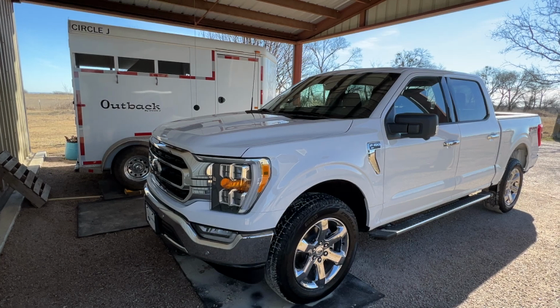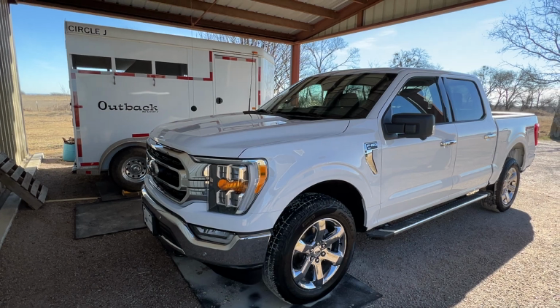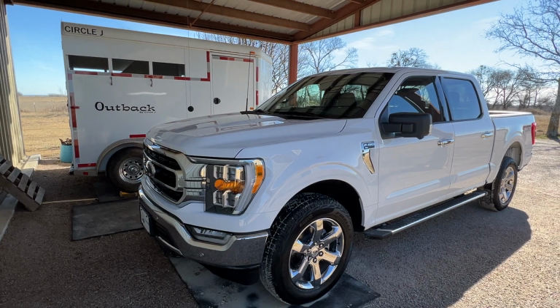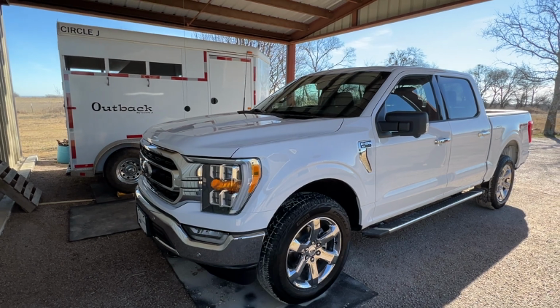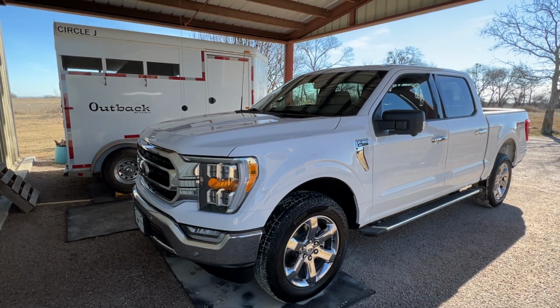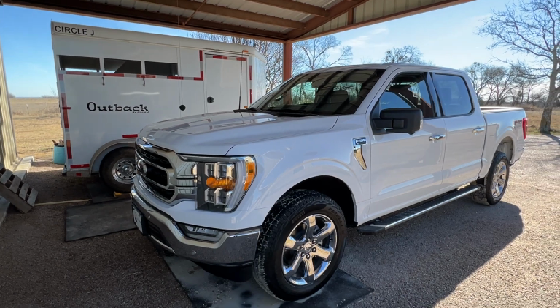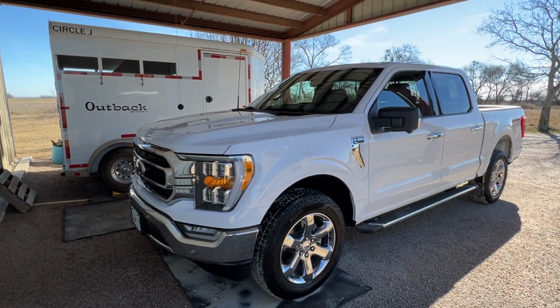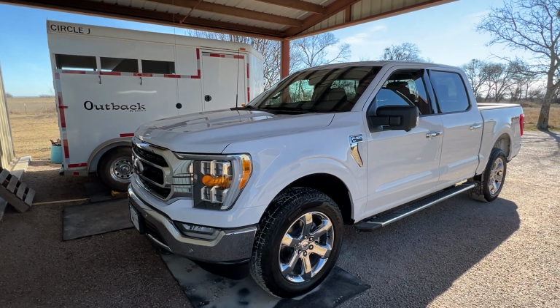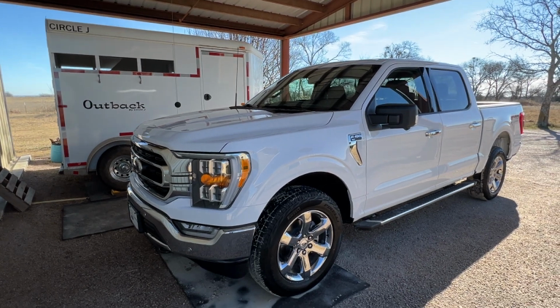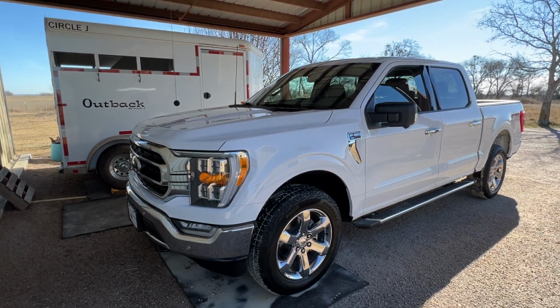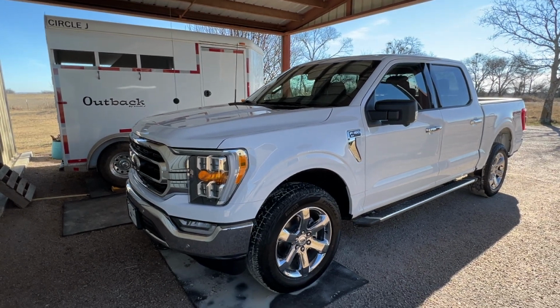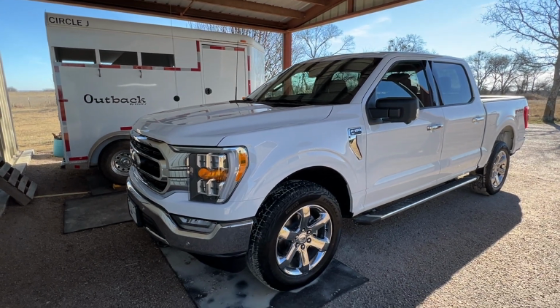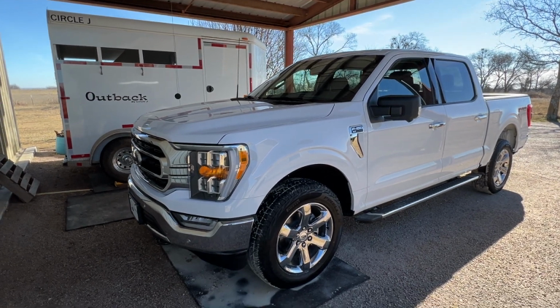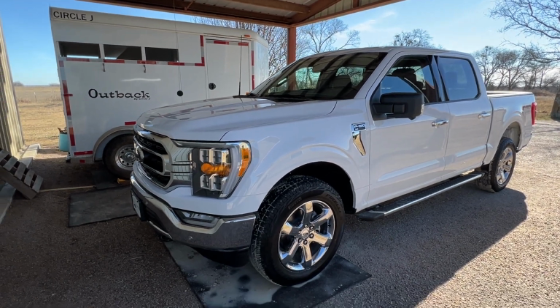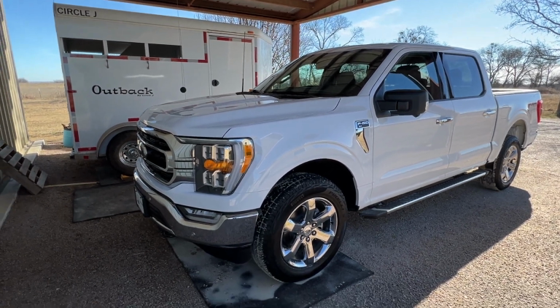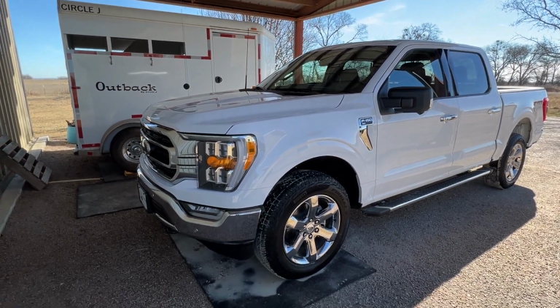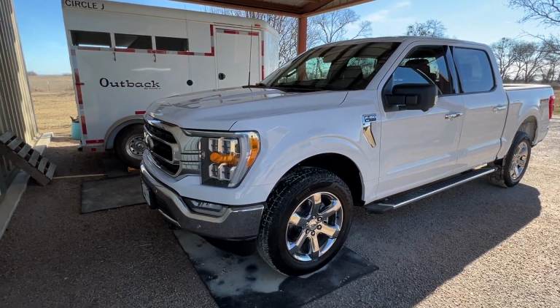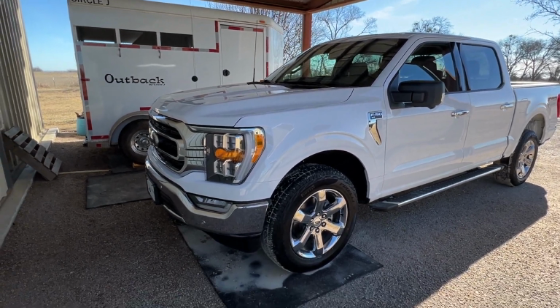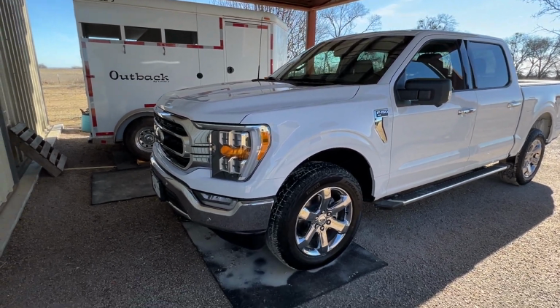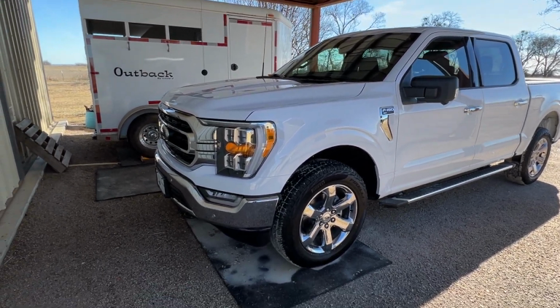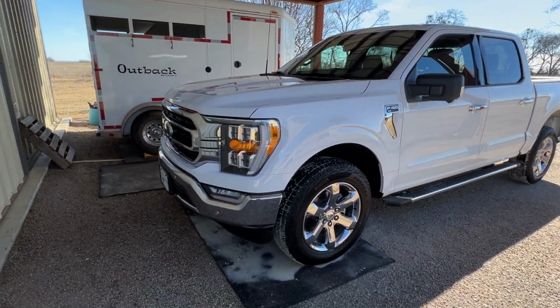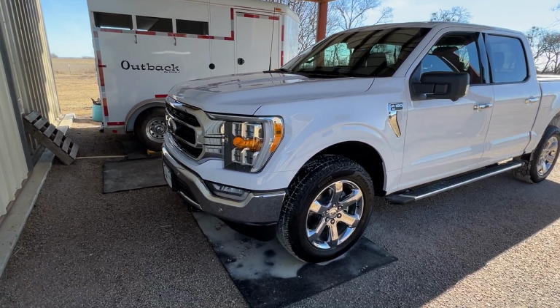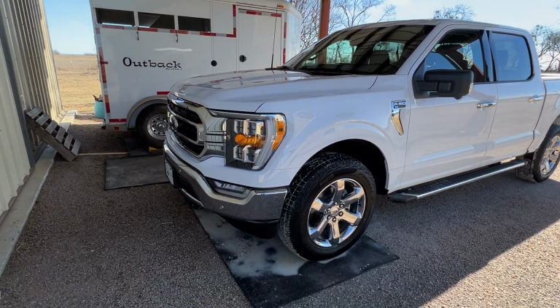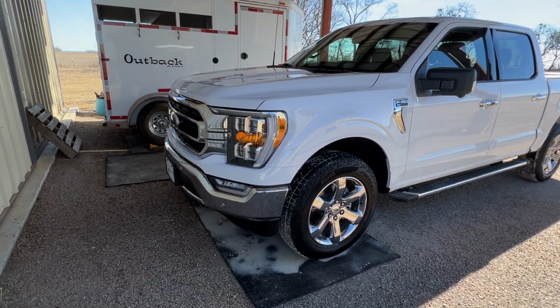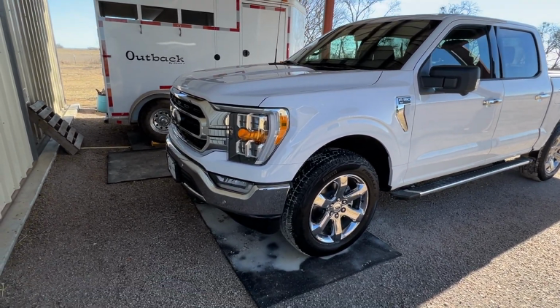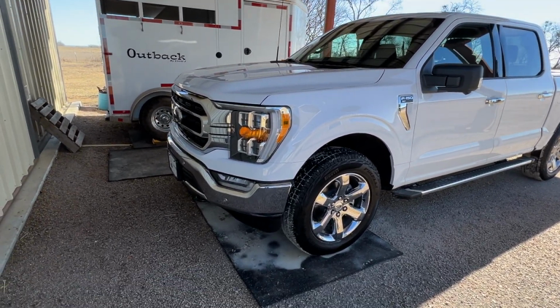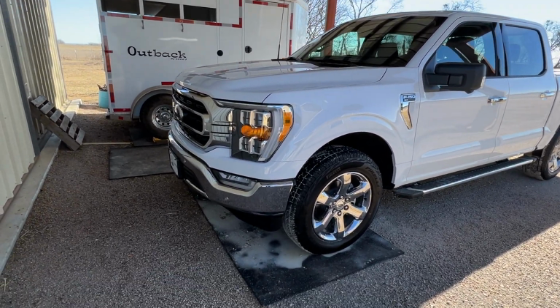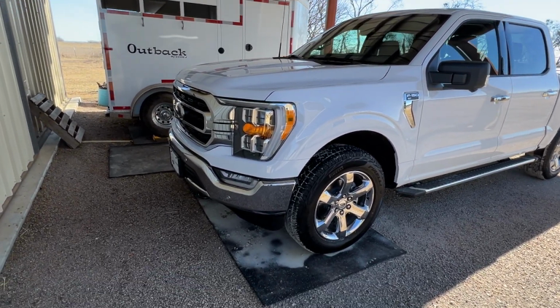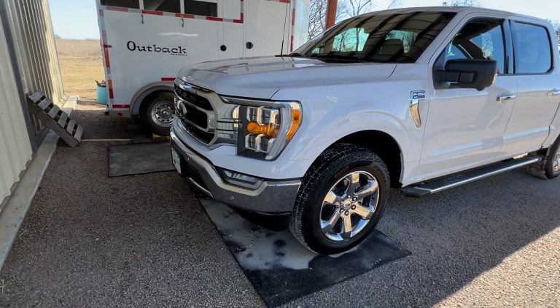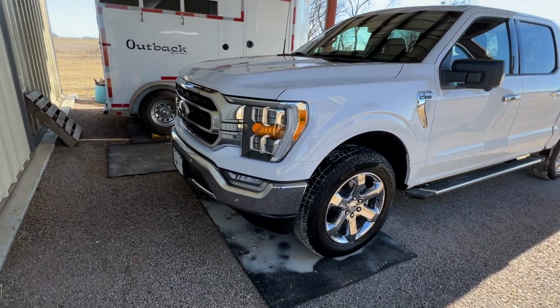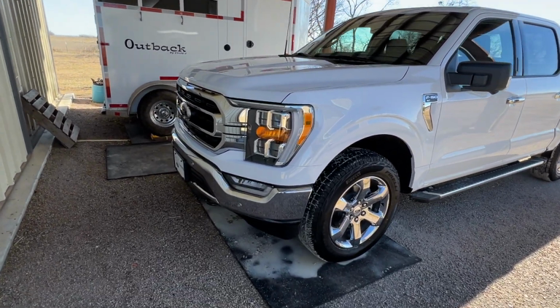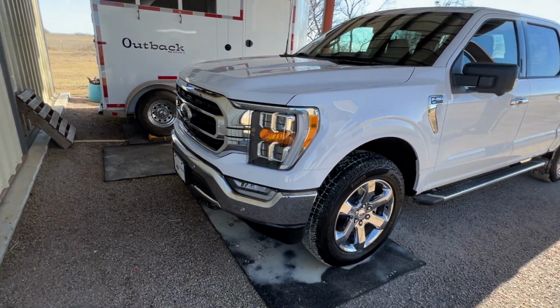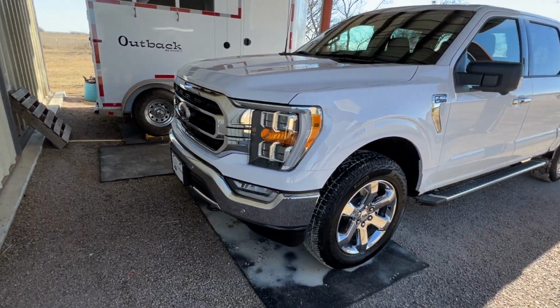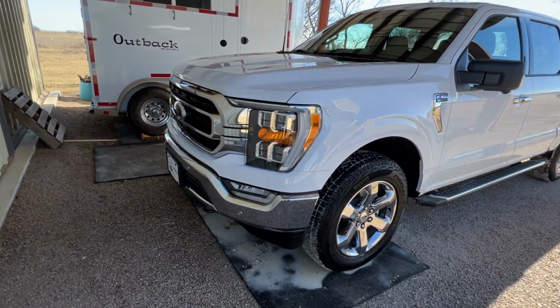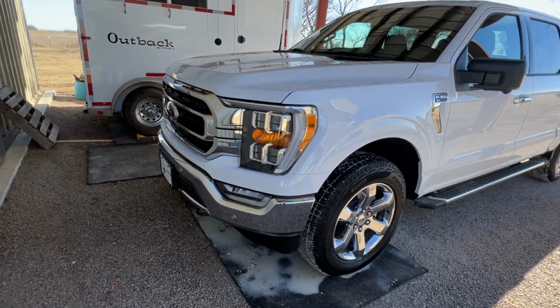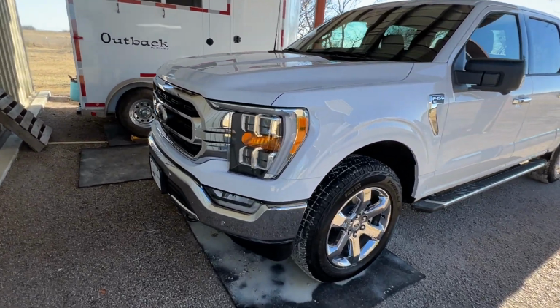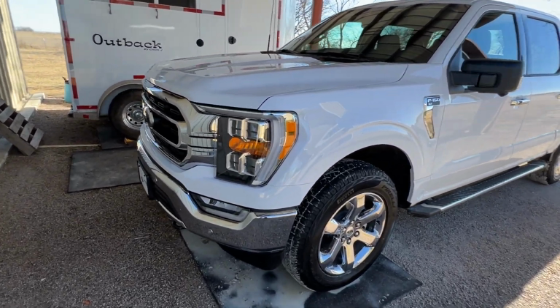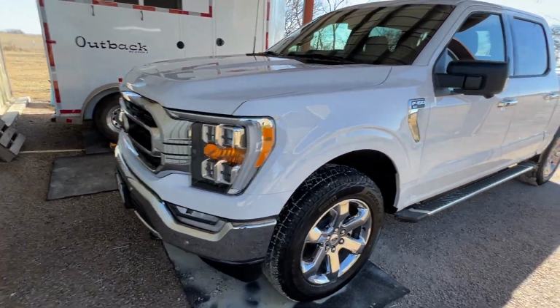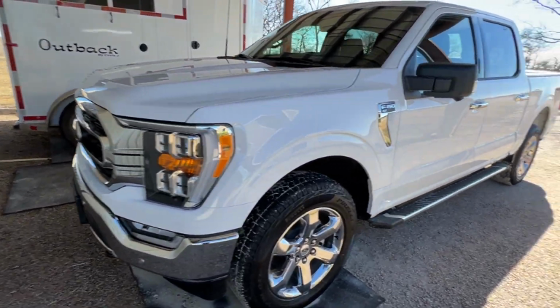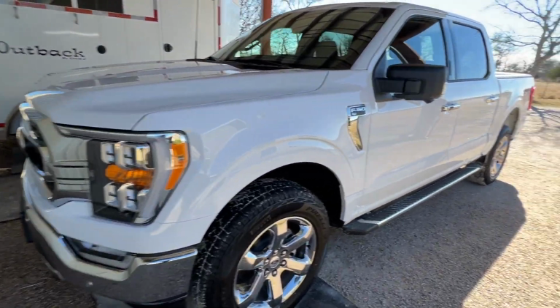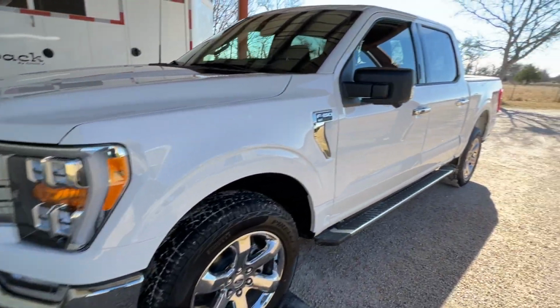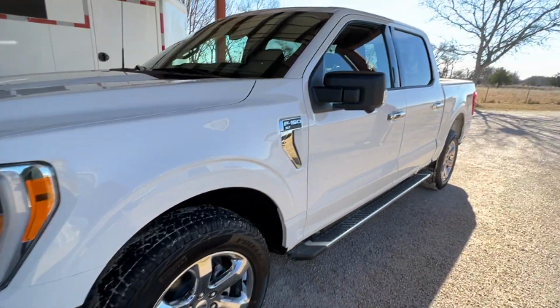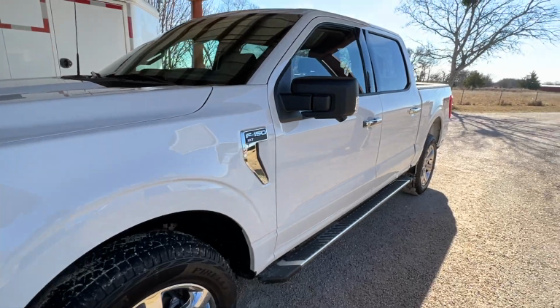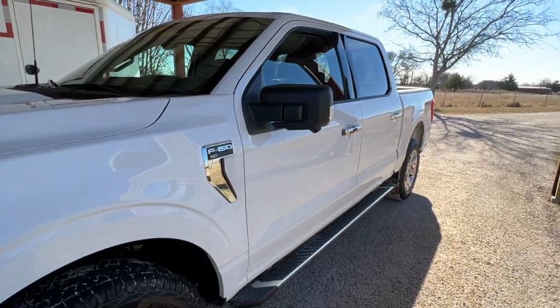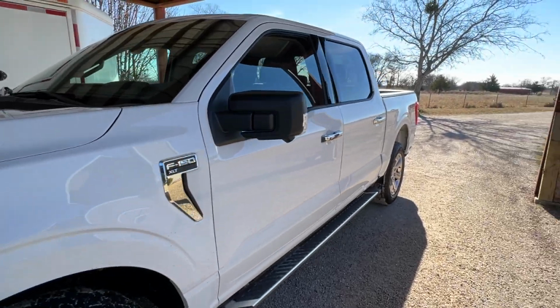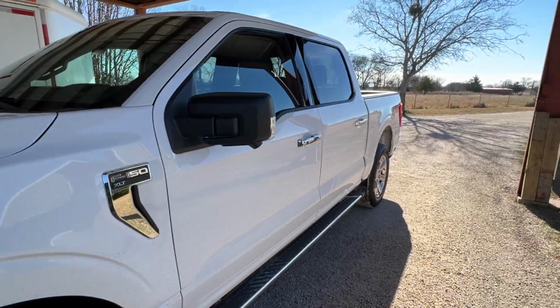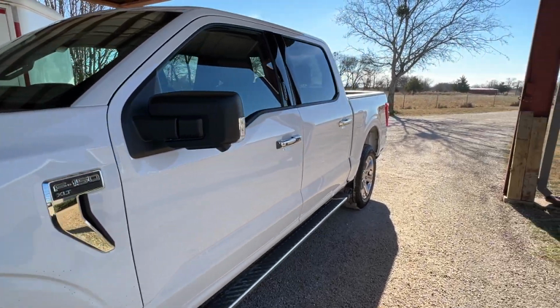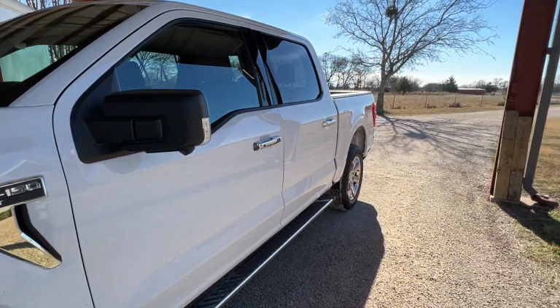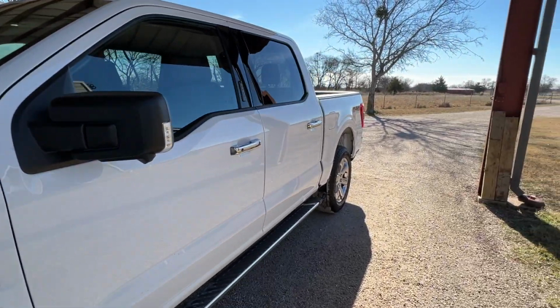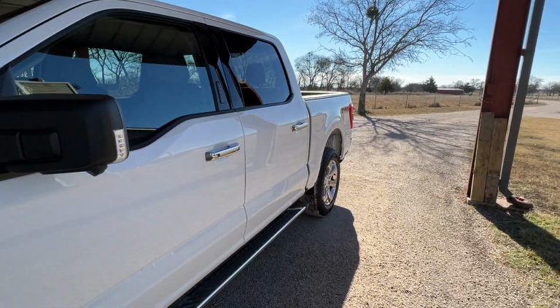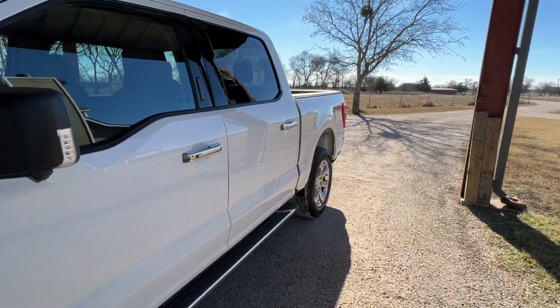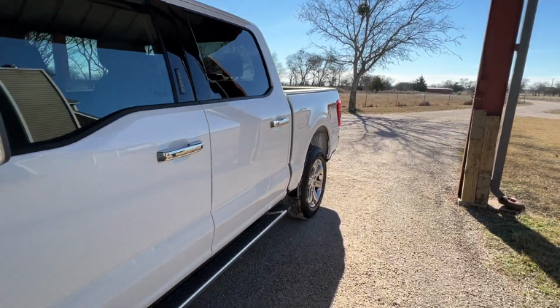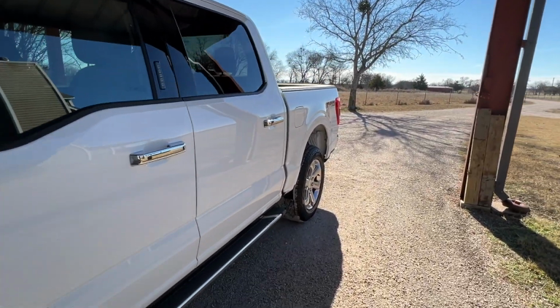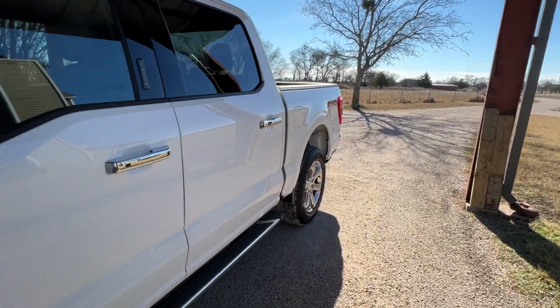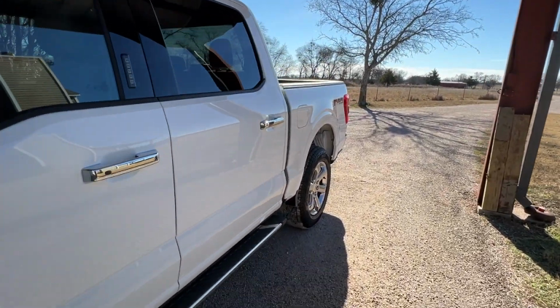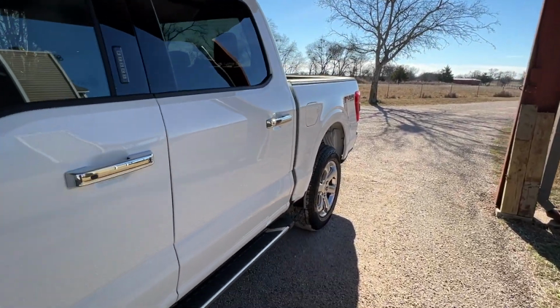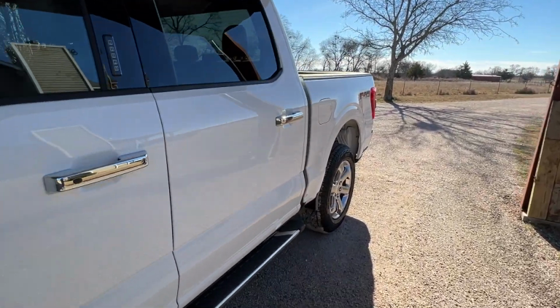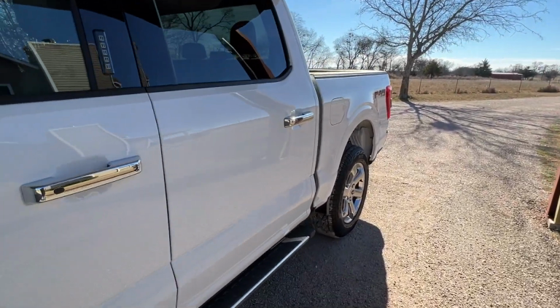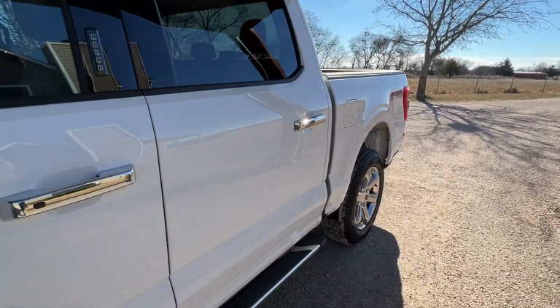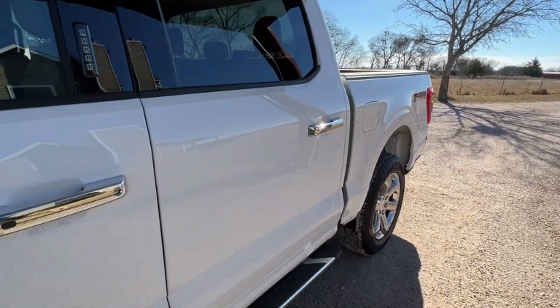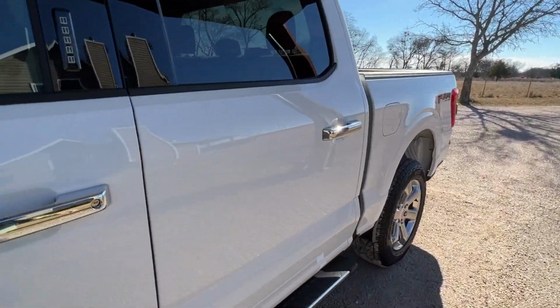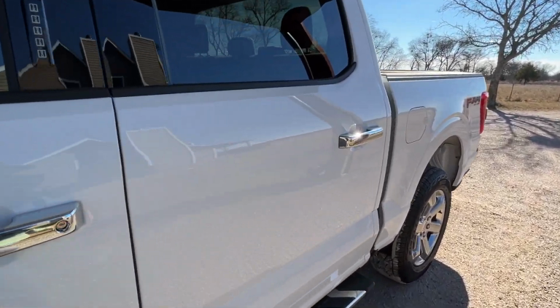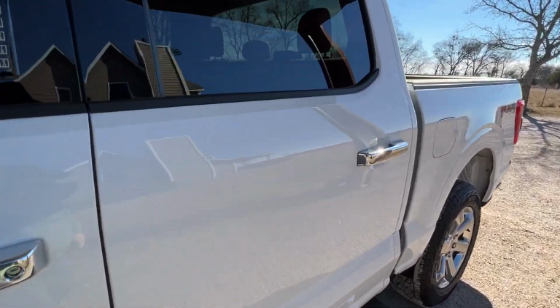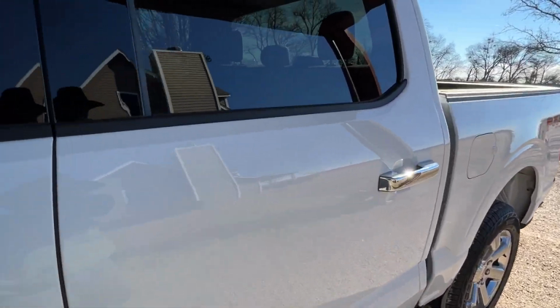How you doing, people? Alright, so I ended up getting this damn Ford truck. Pain in the butt. I hate buying freaking cars.